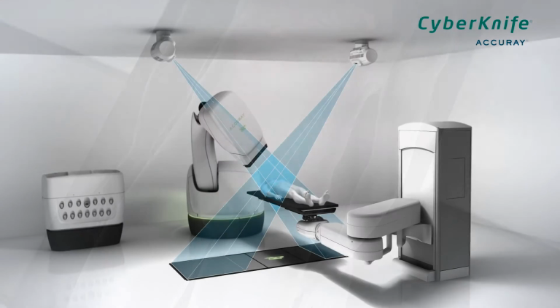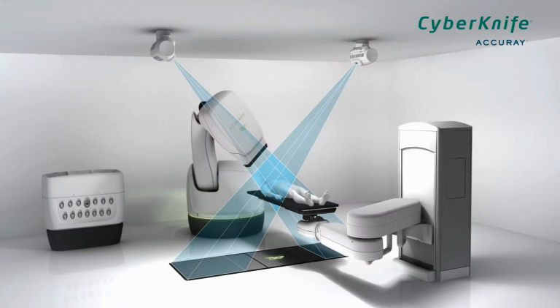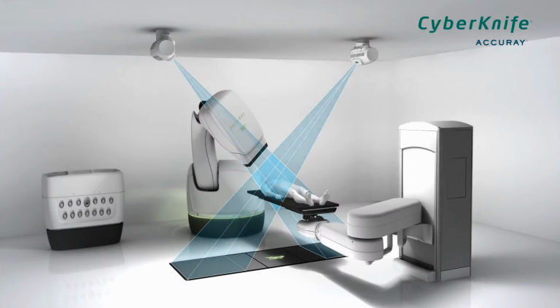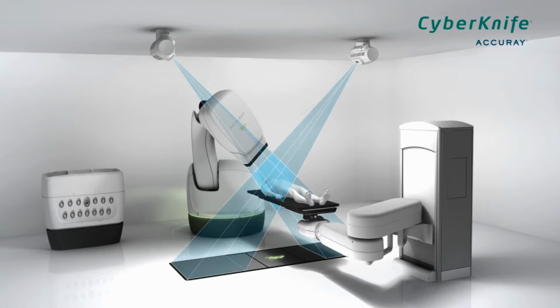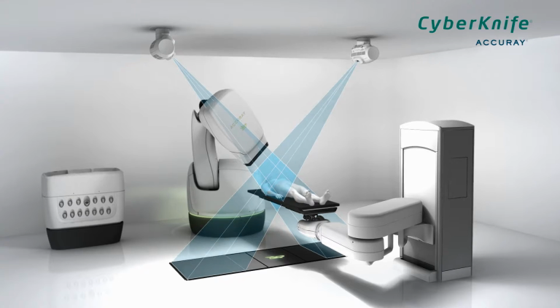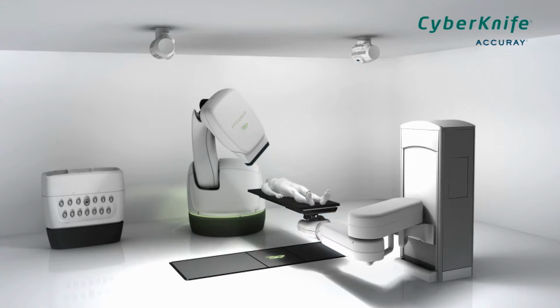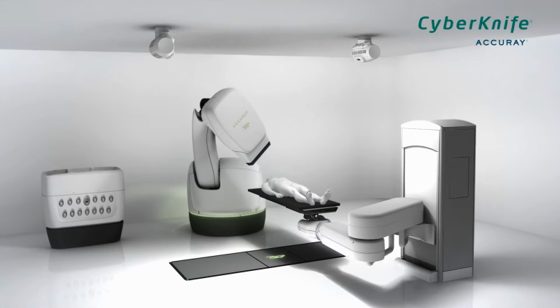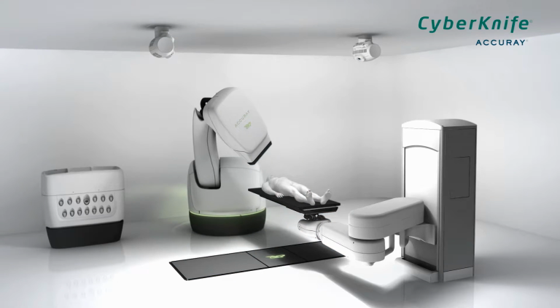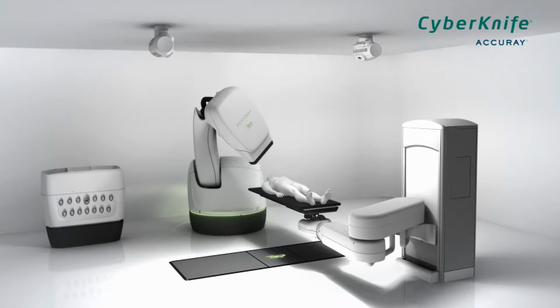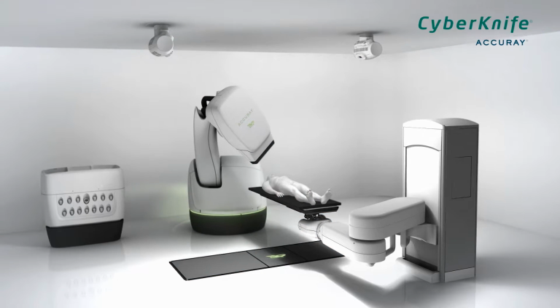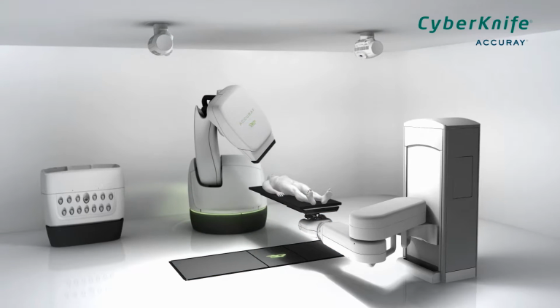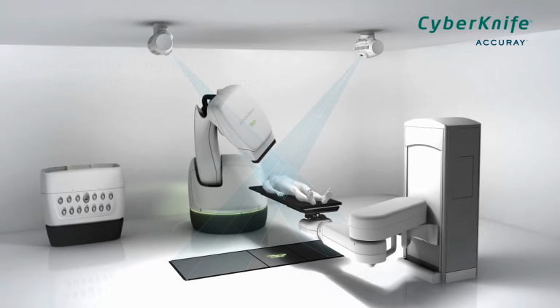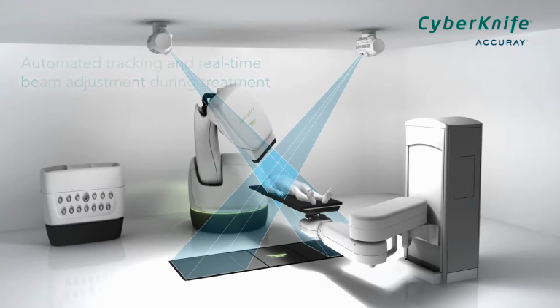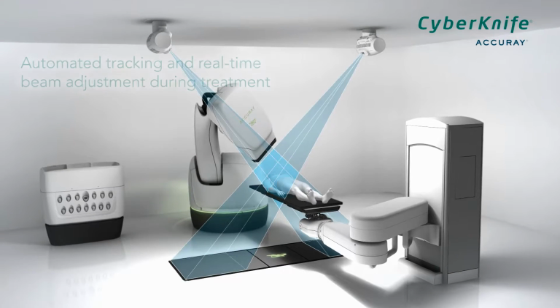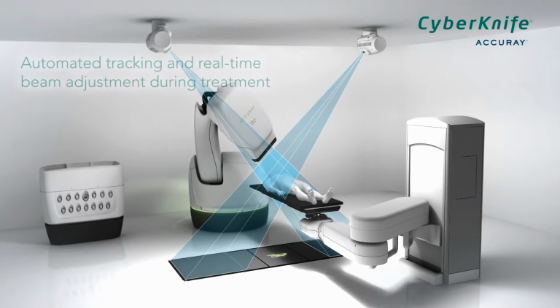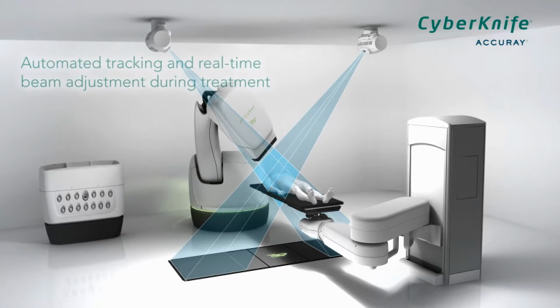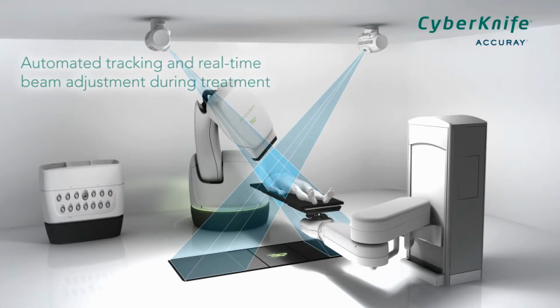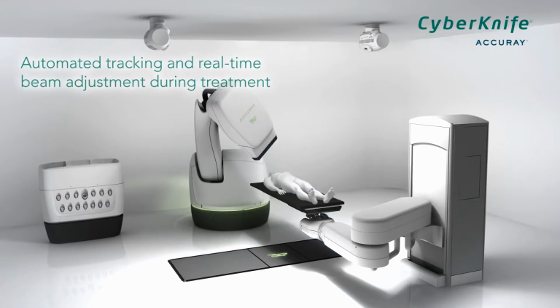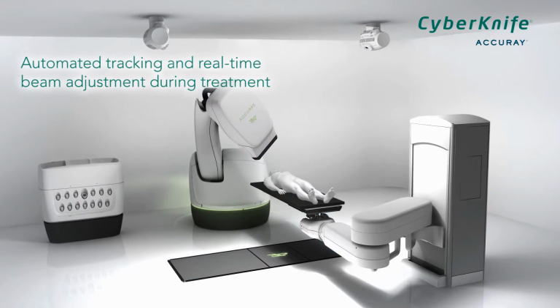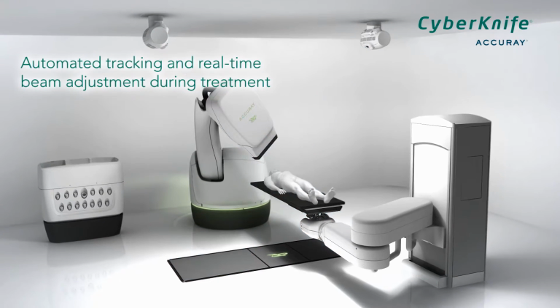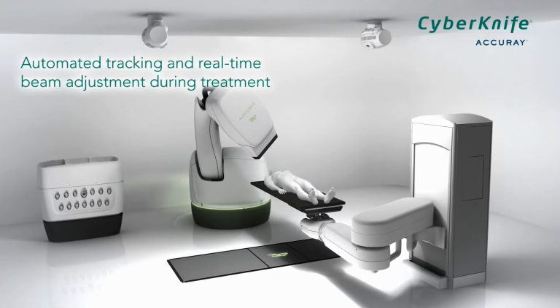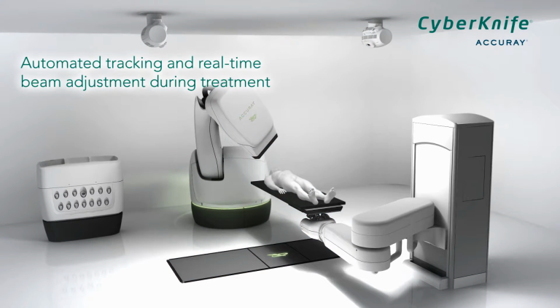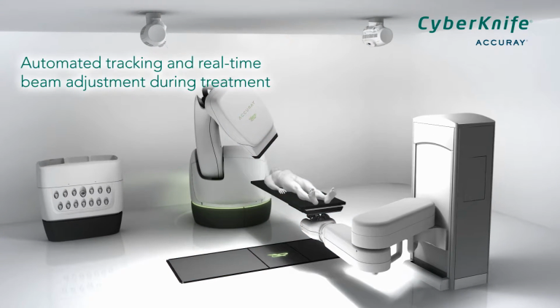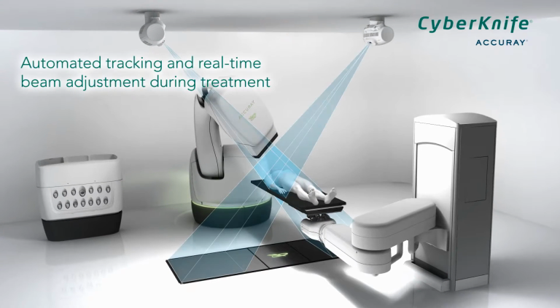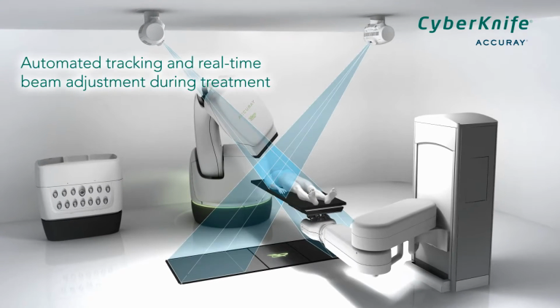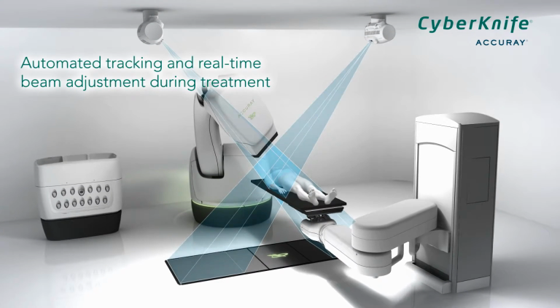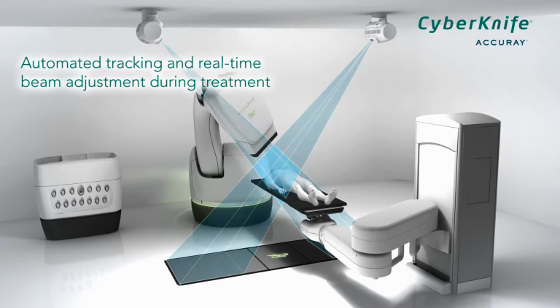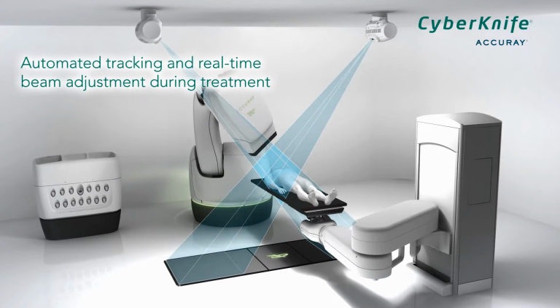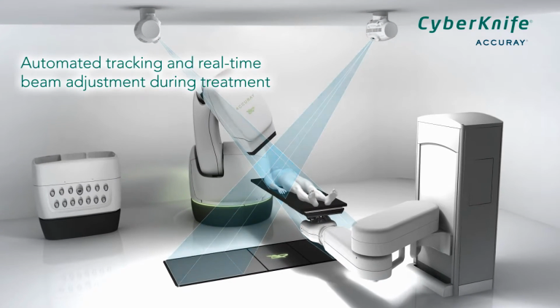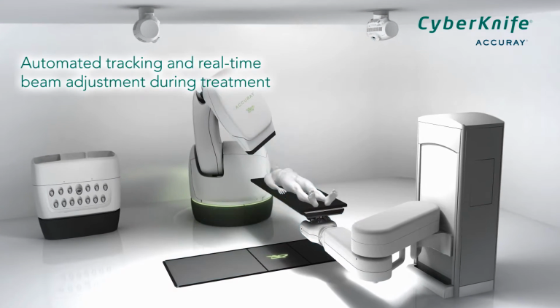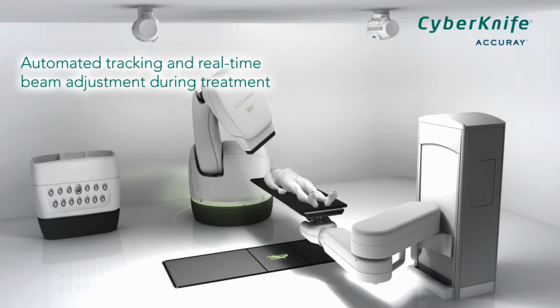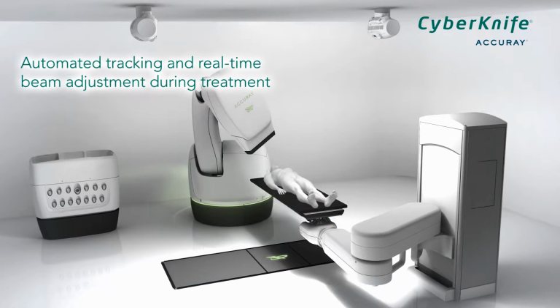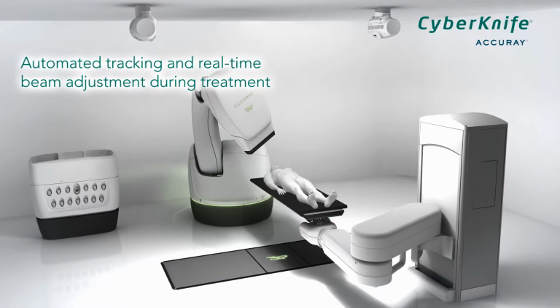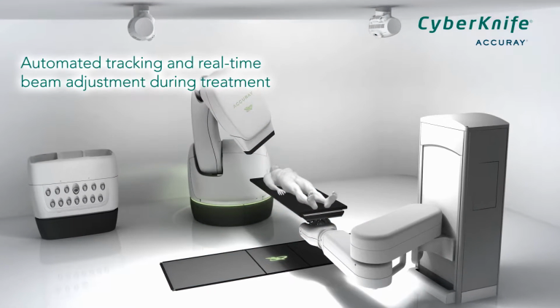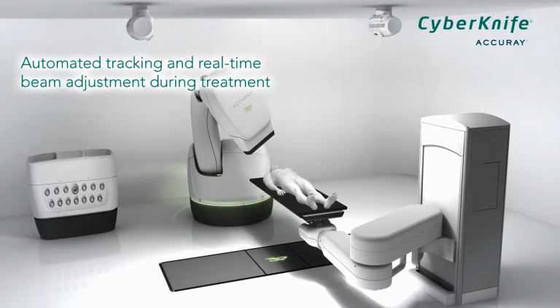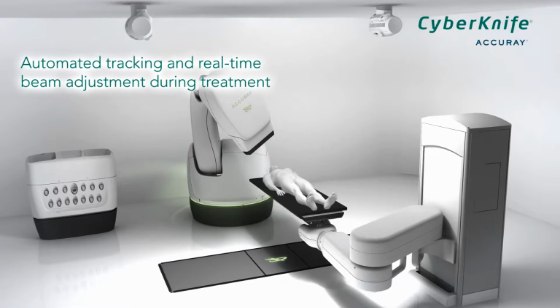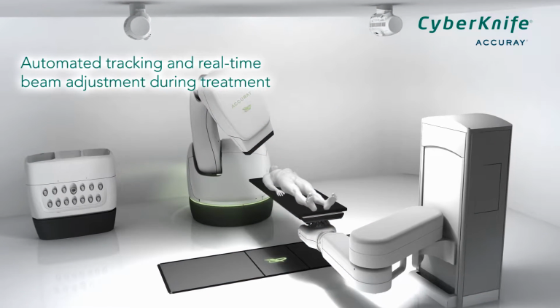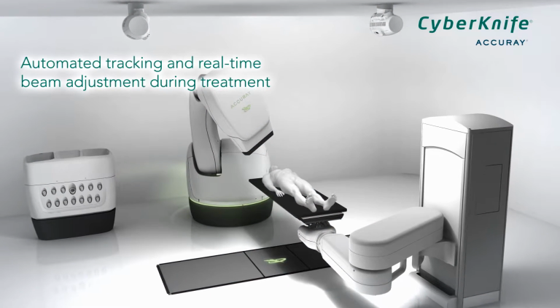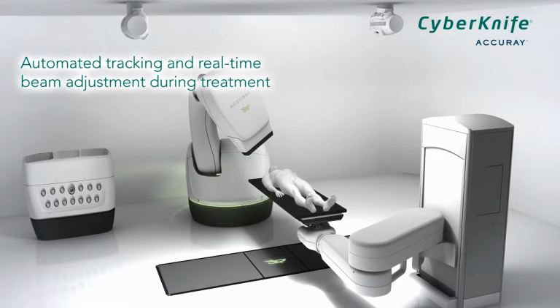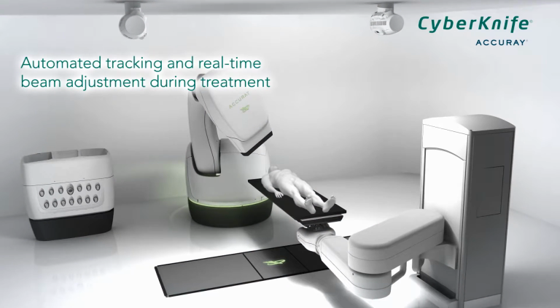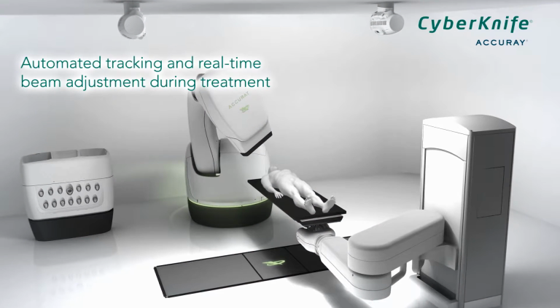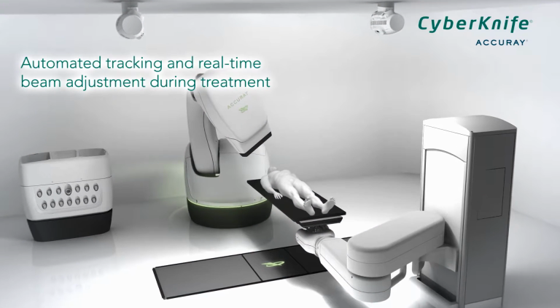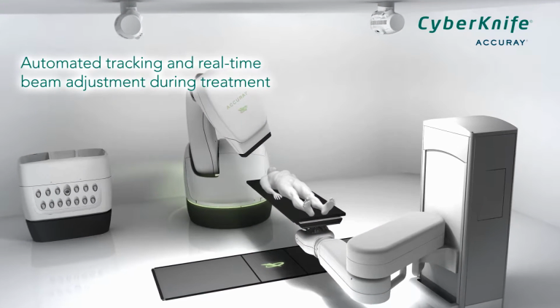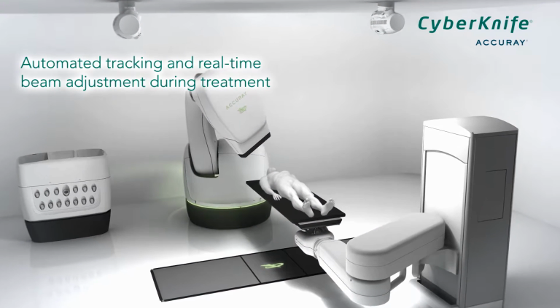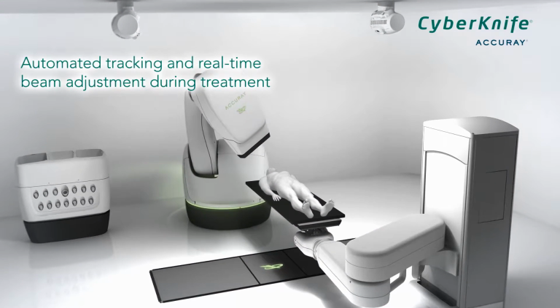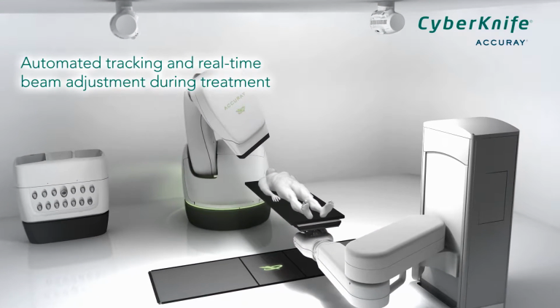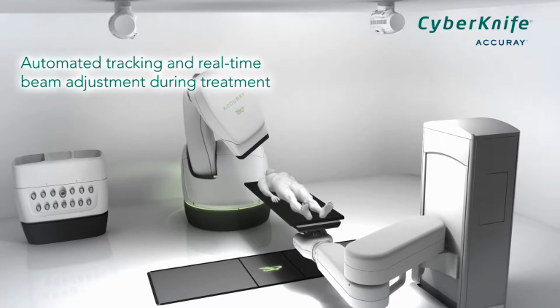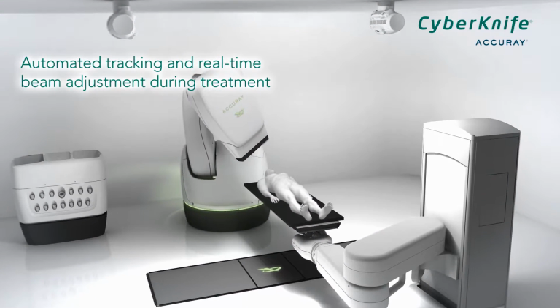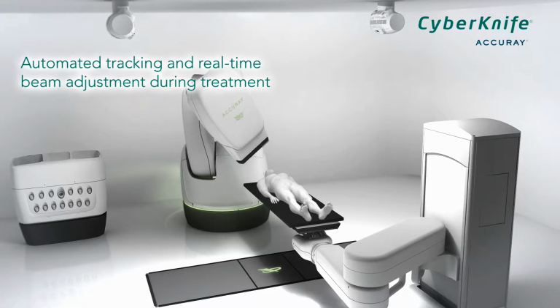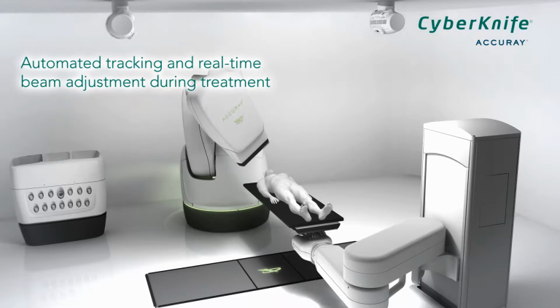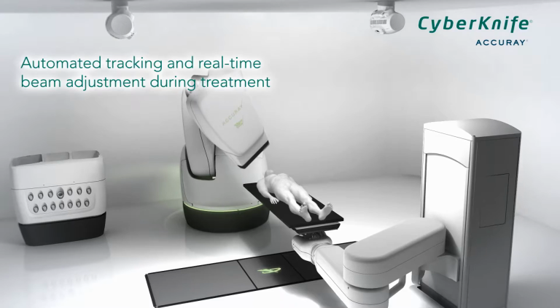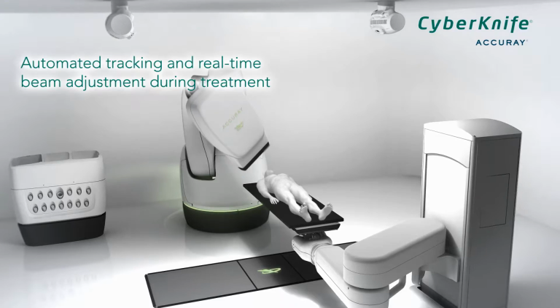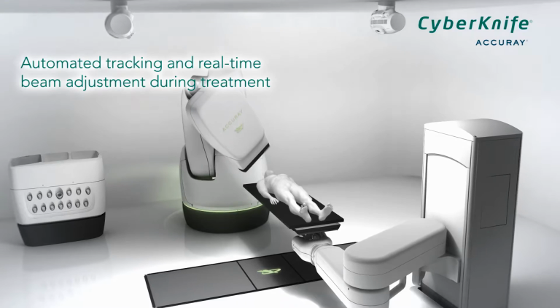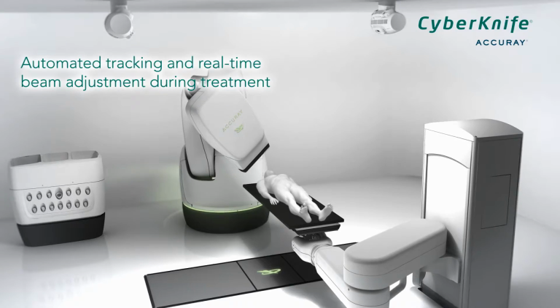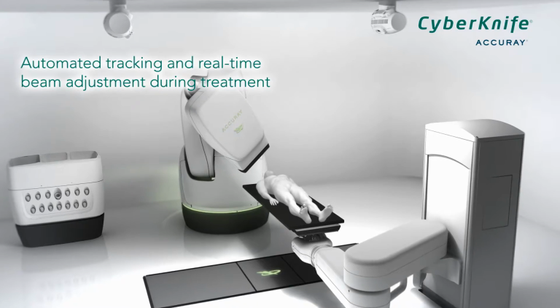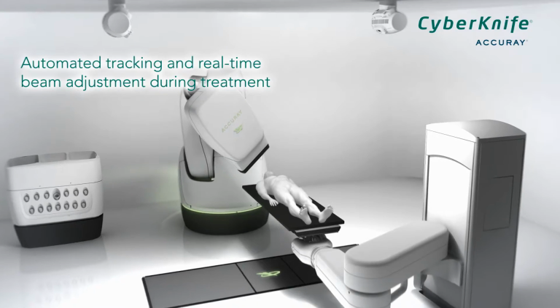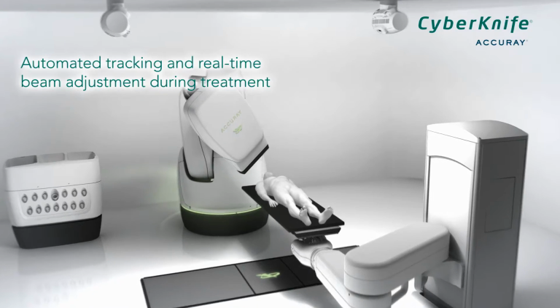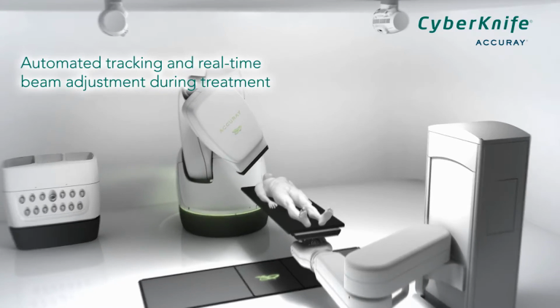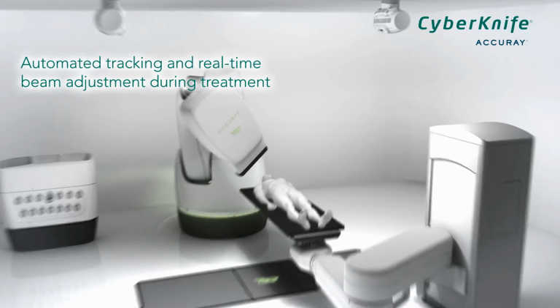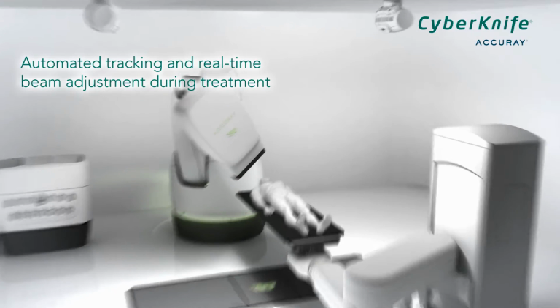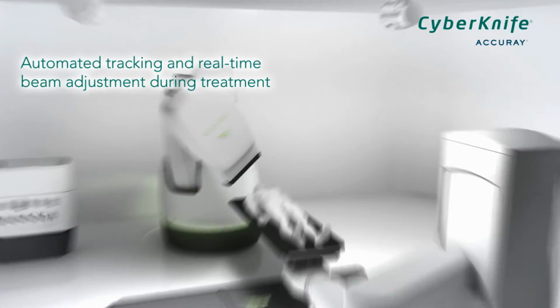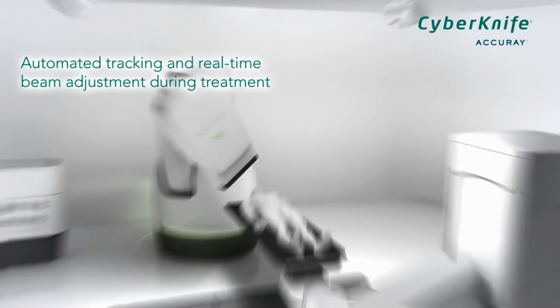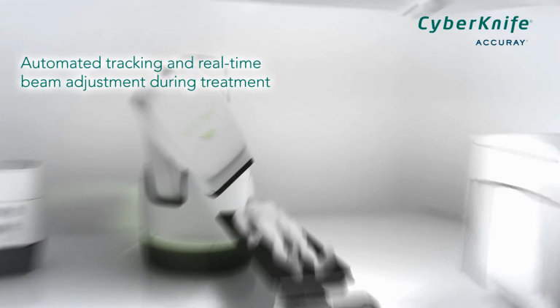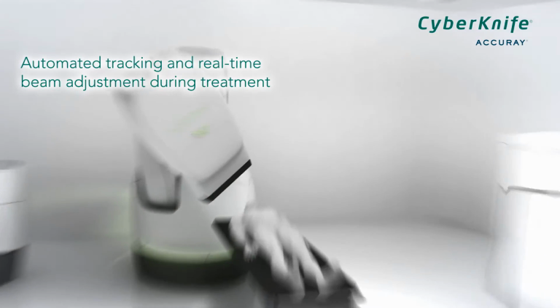The CyberKnife system features automated image guidance for alignment, tracking, and real-time beam adjustment during the treatment.